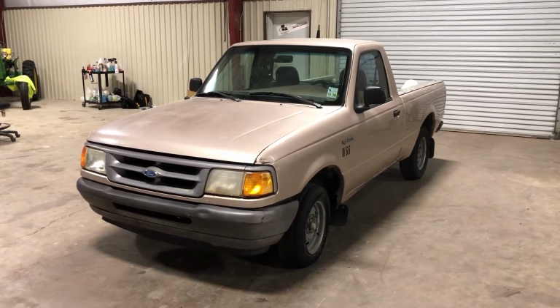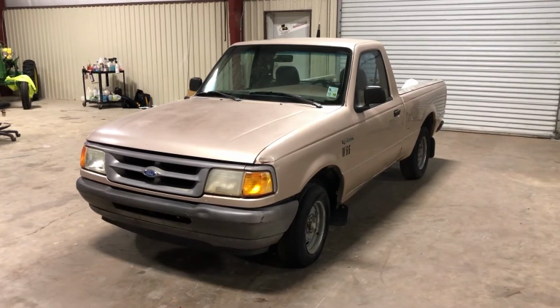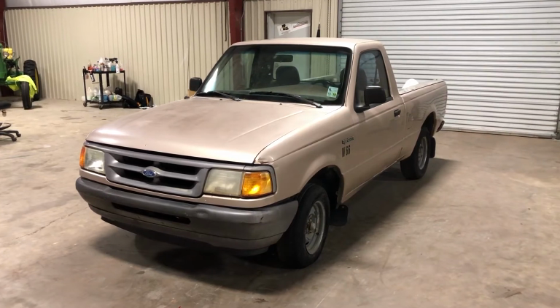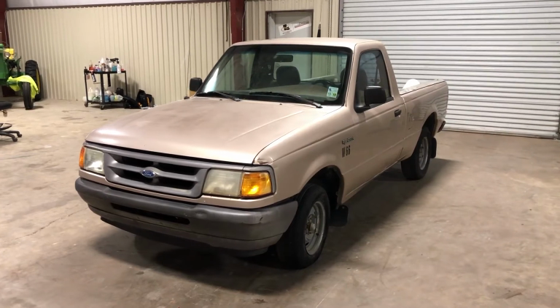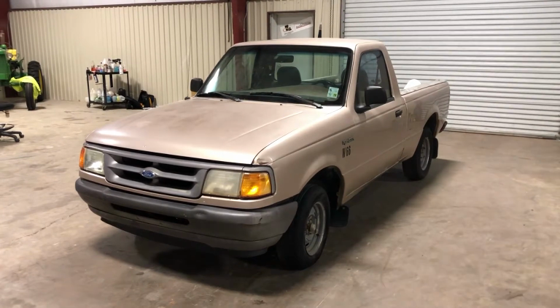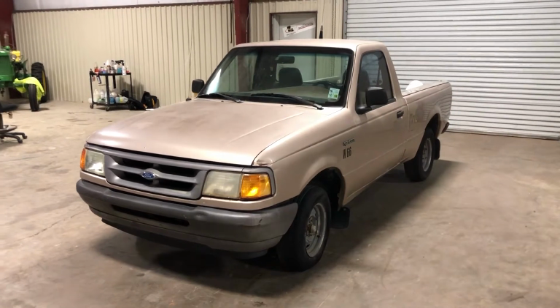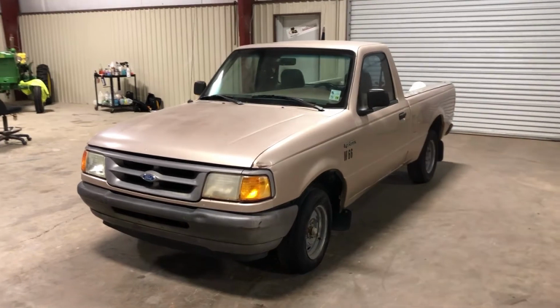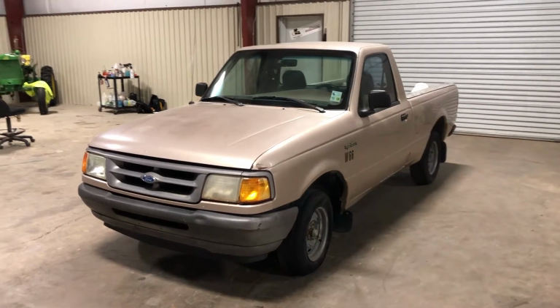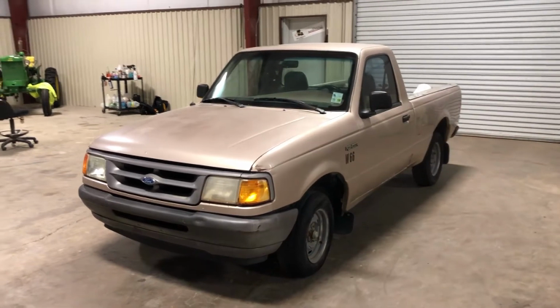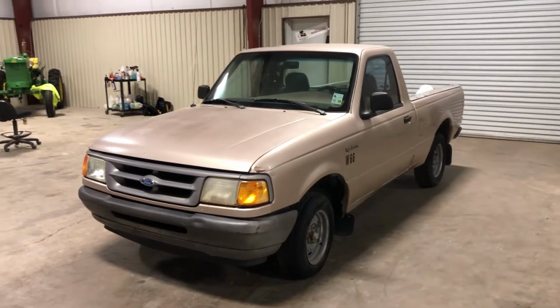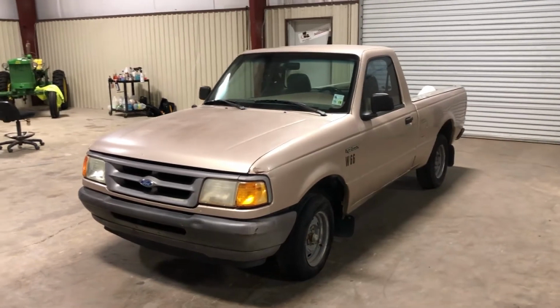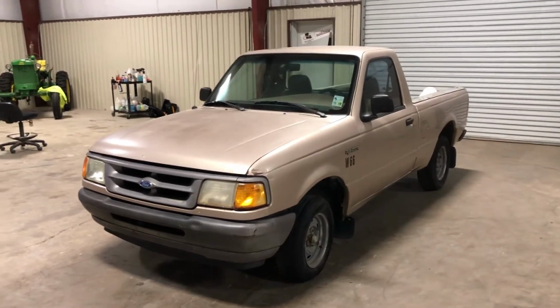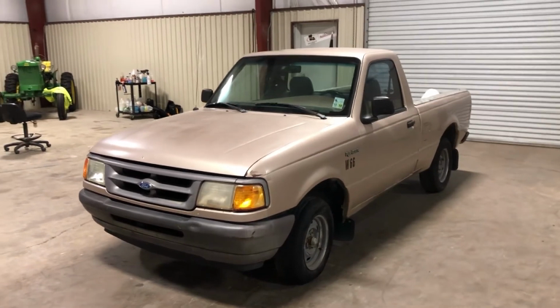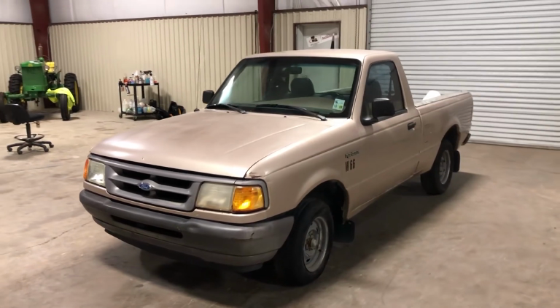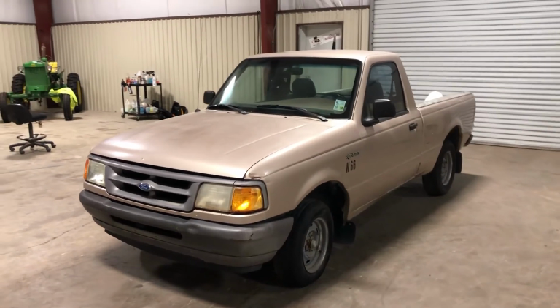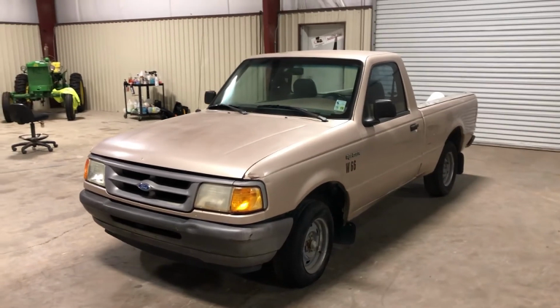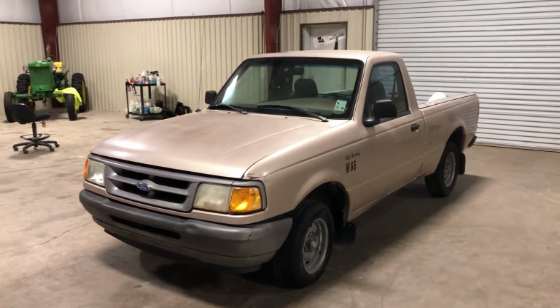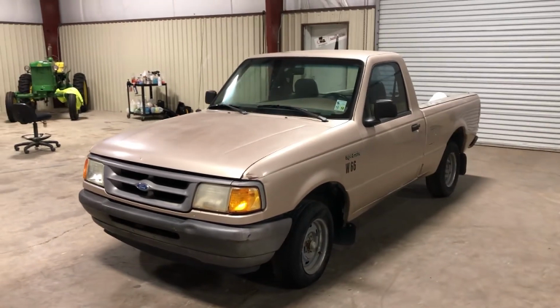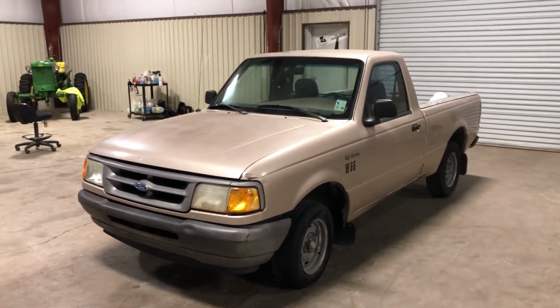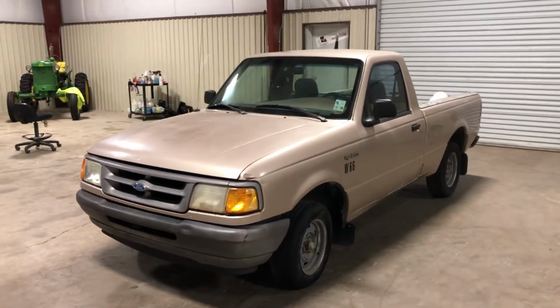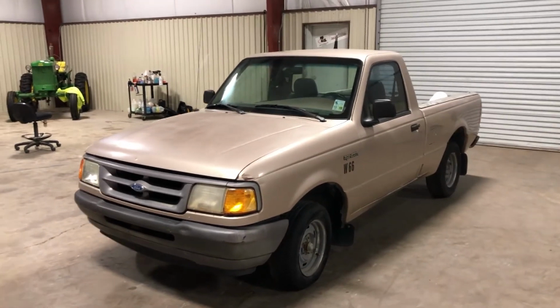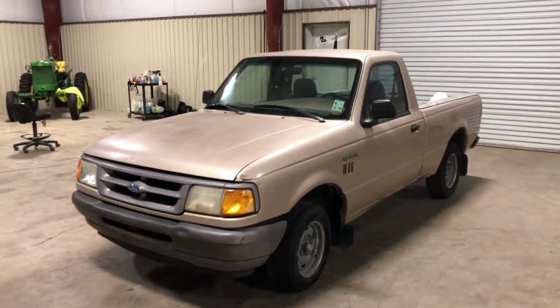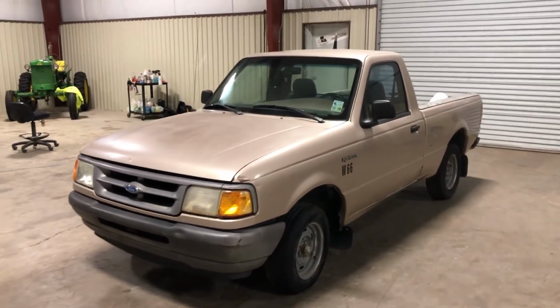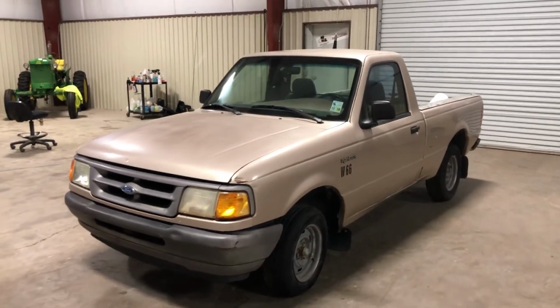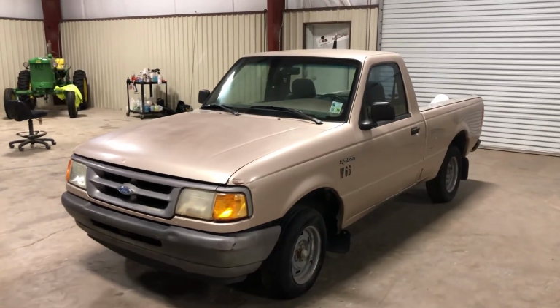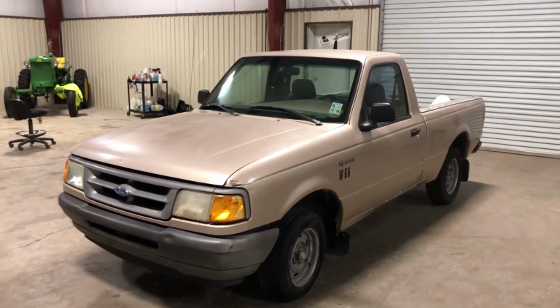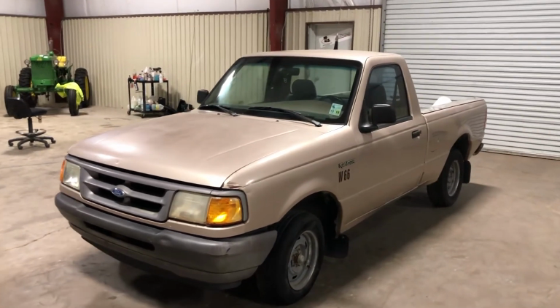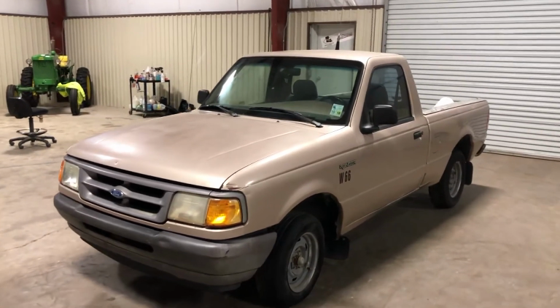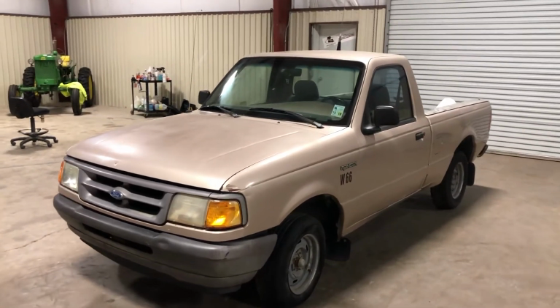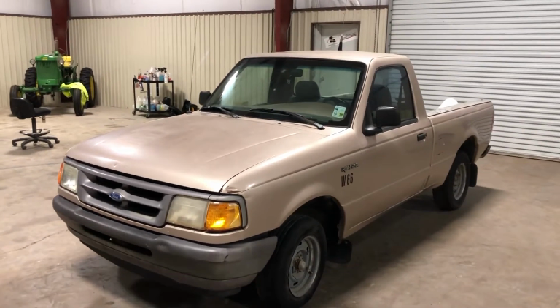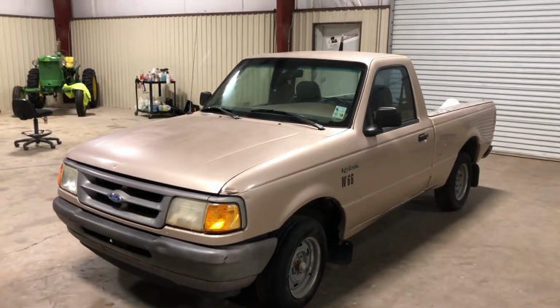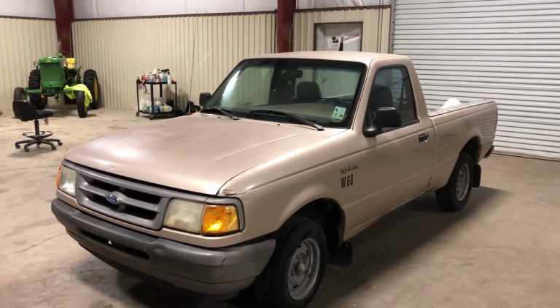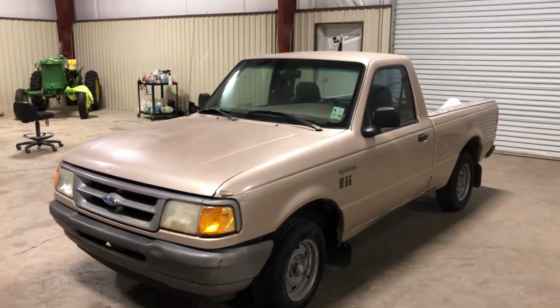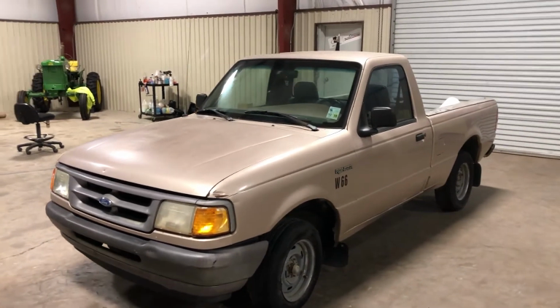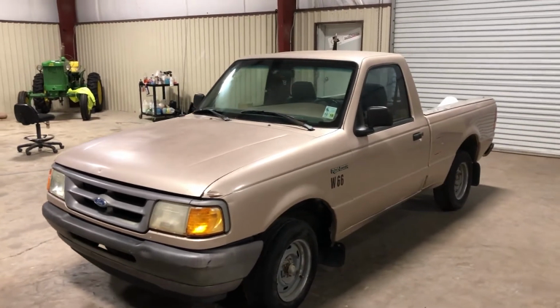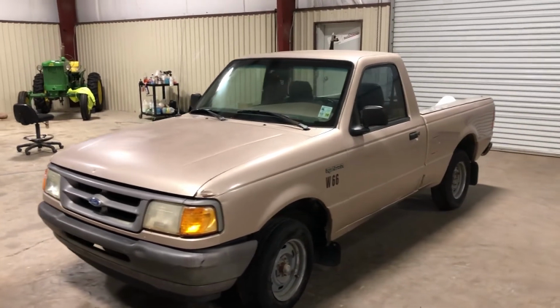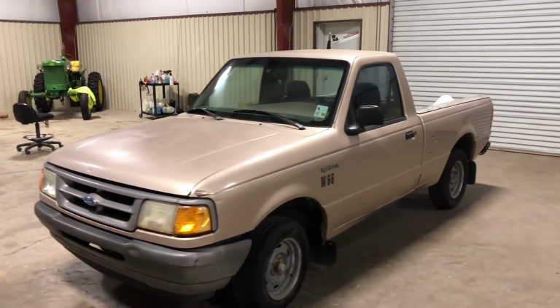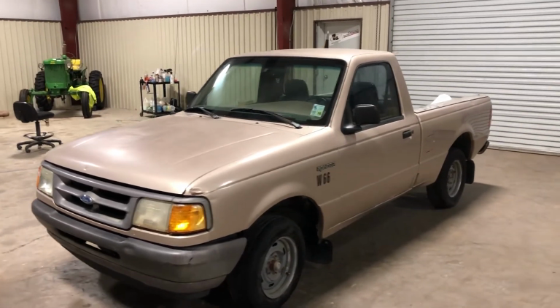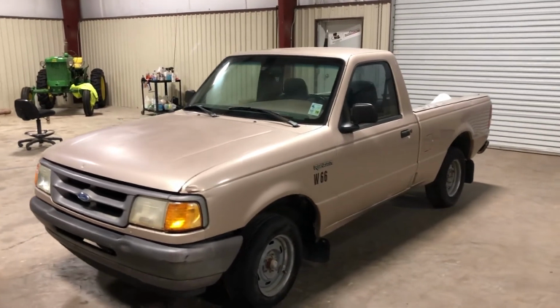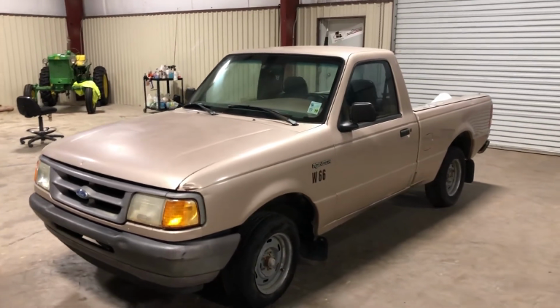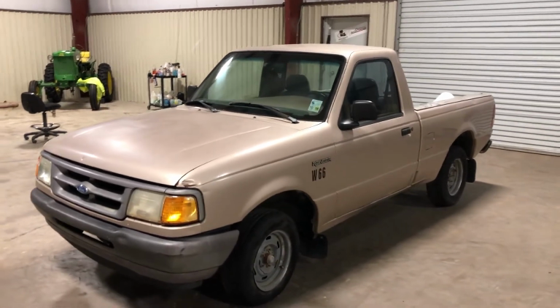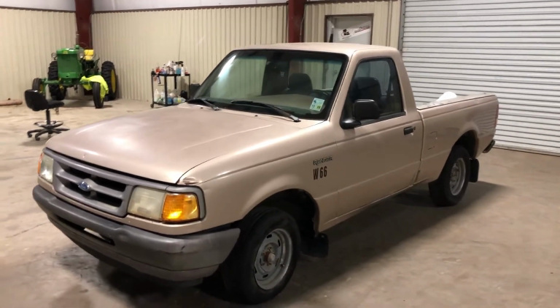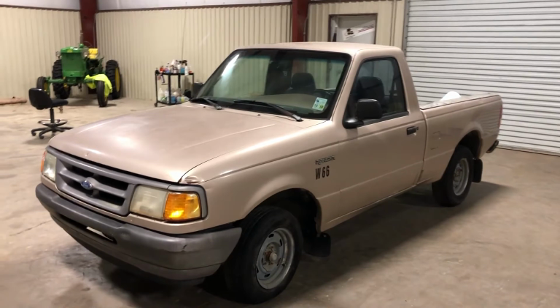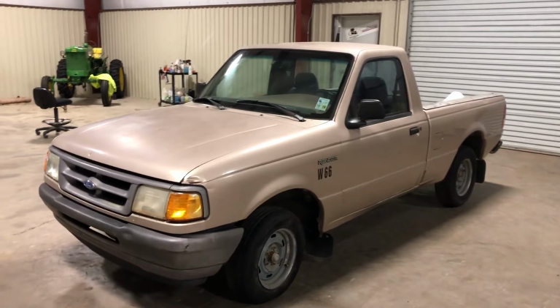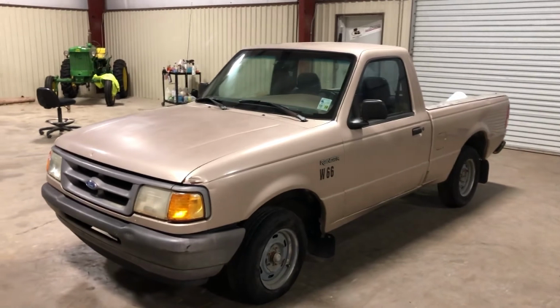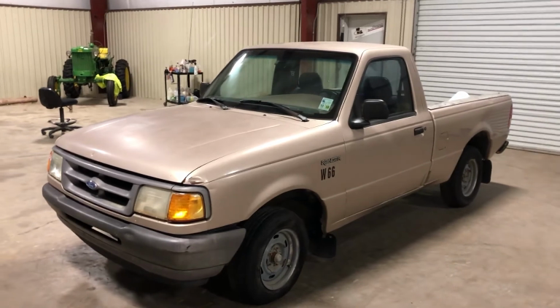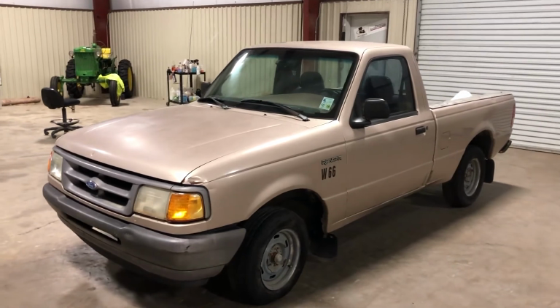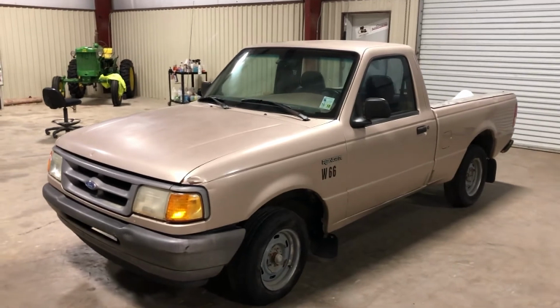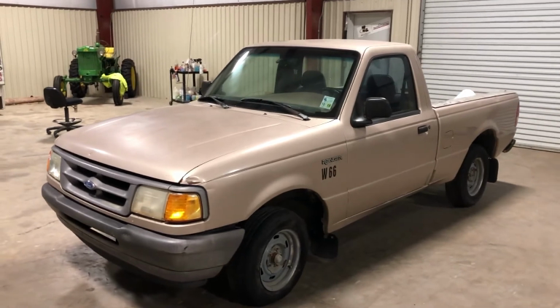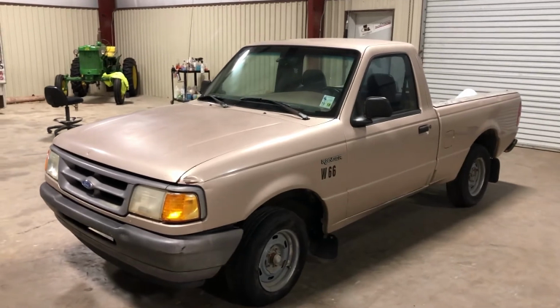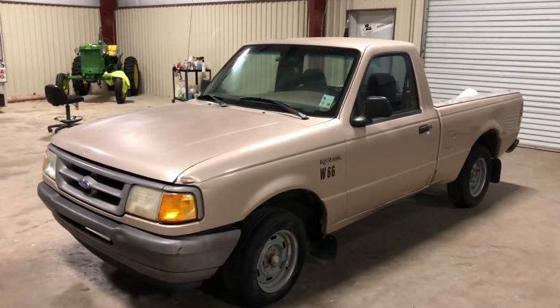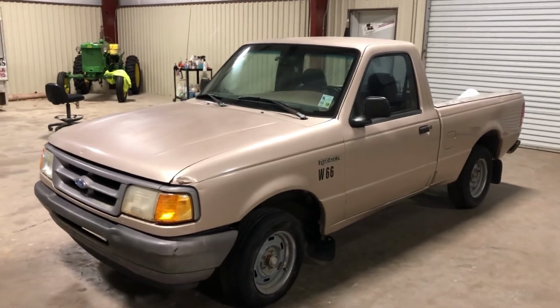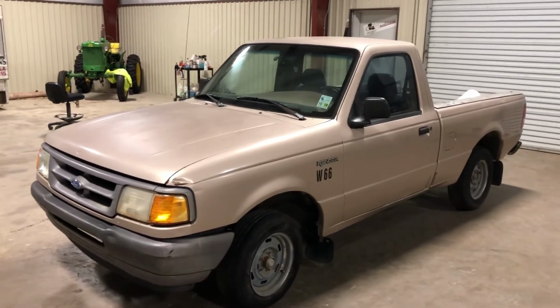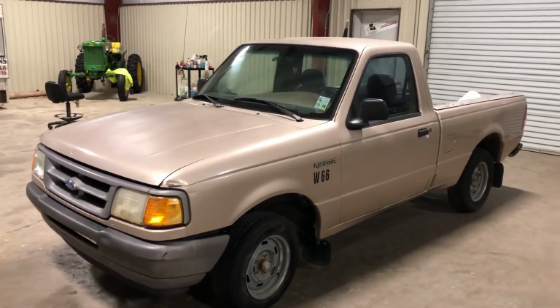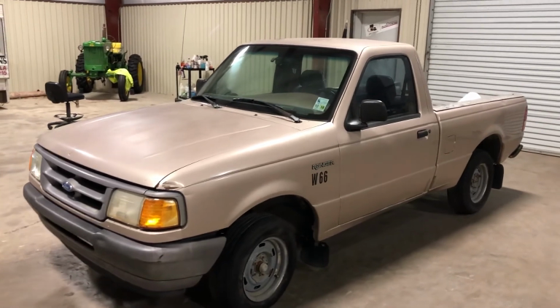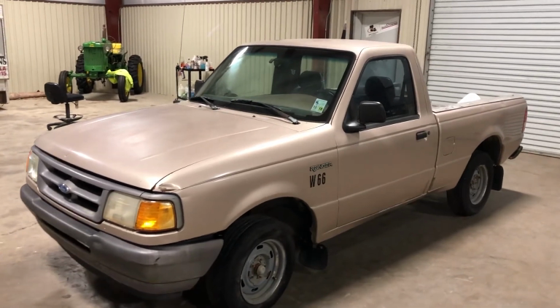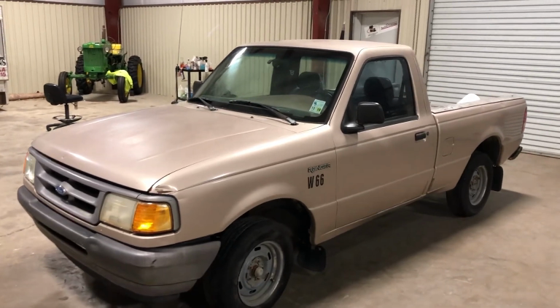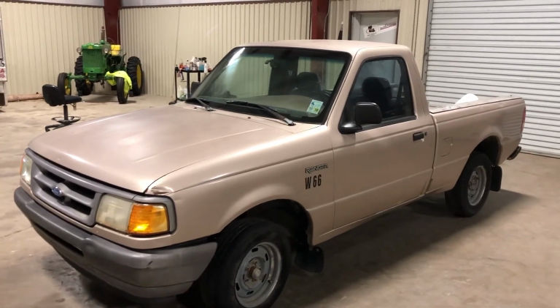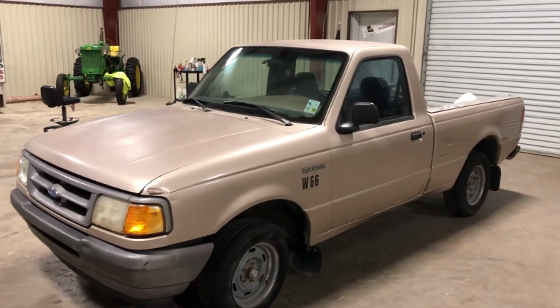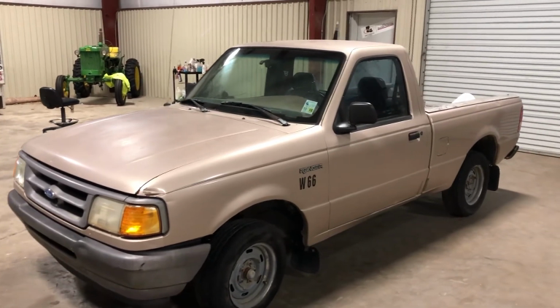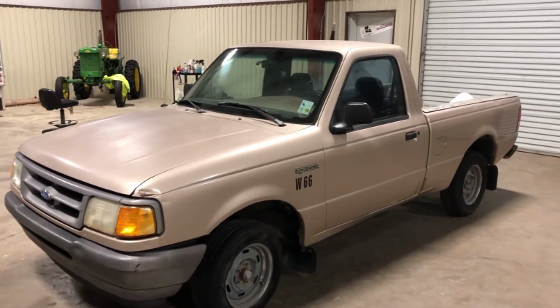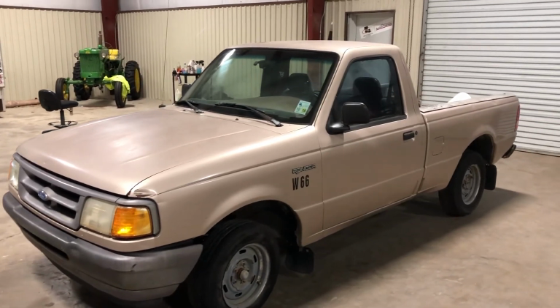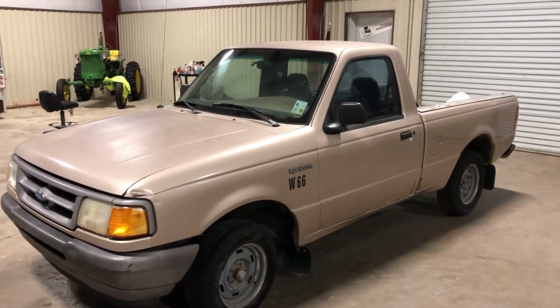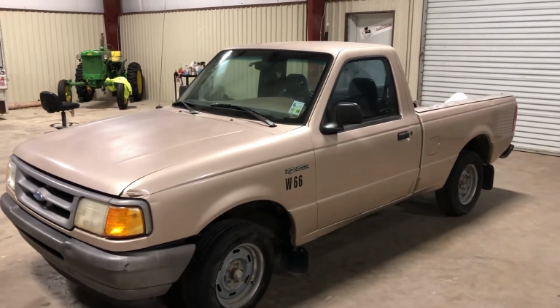We're doing a walk-around video on this 1997 Ford Ranger. This is coming out of a local municipality — a little city truck.